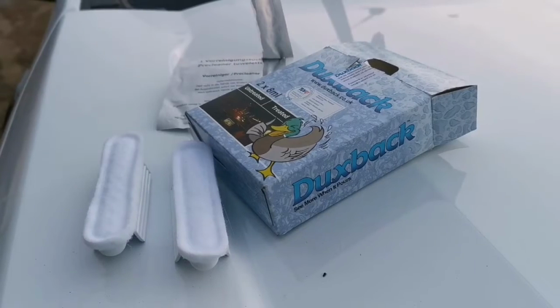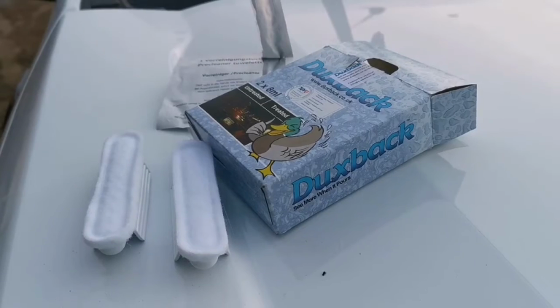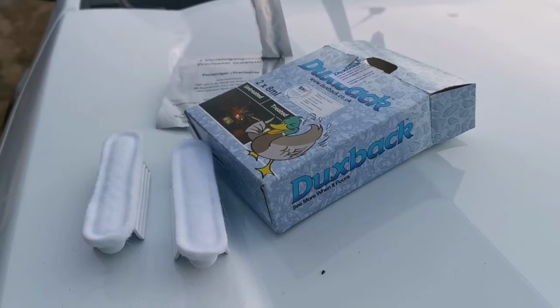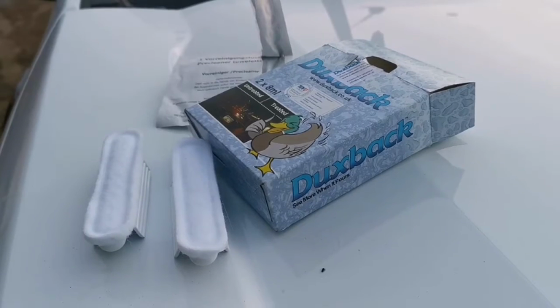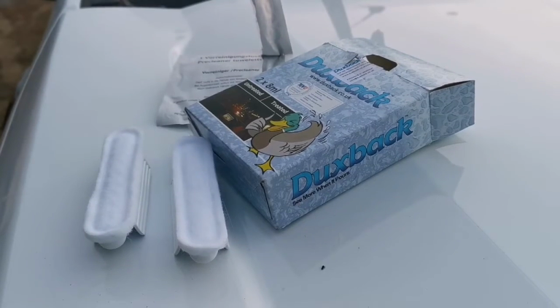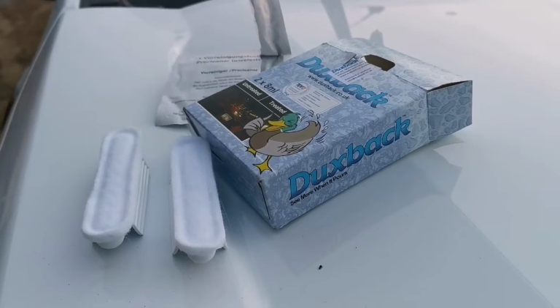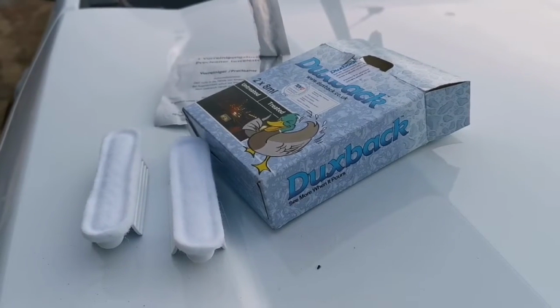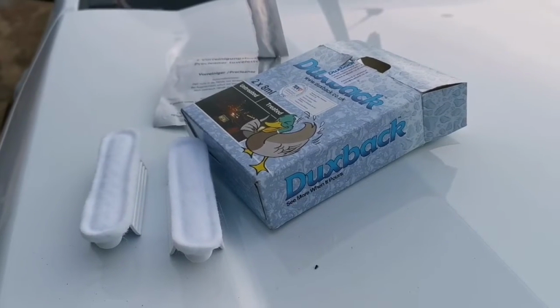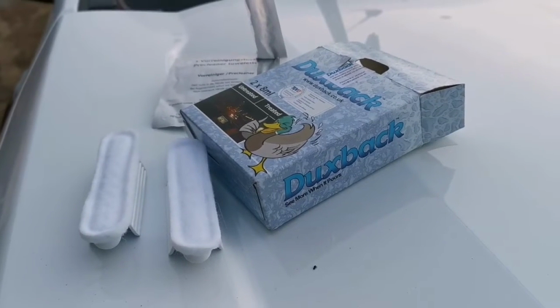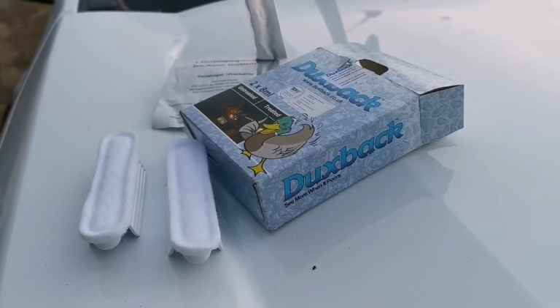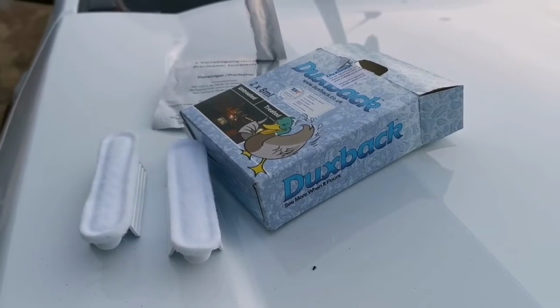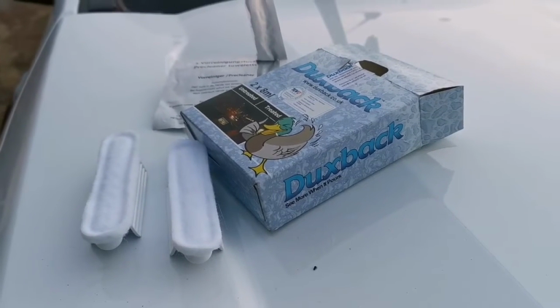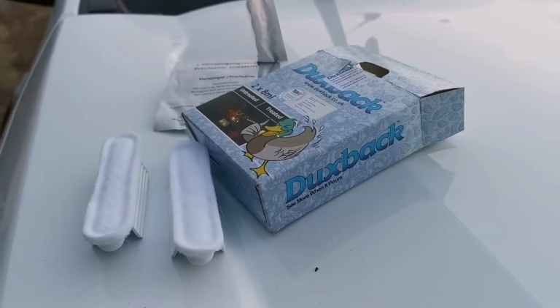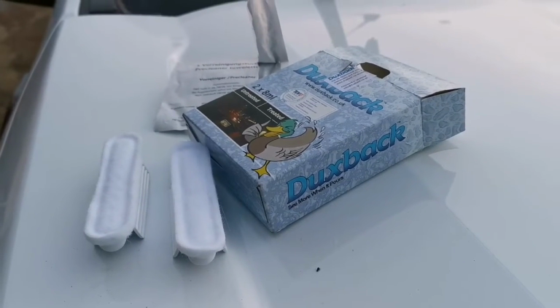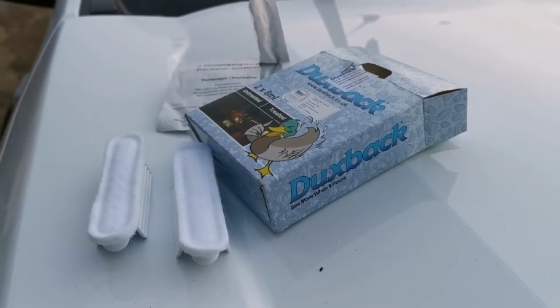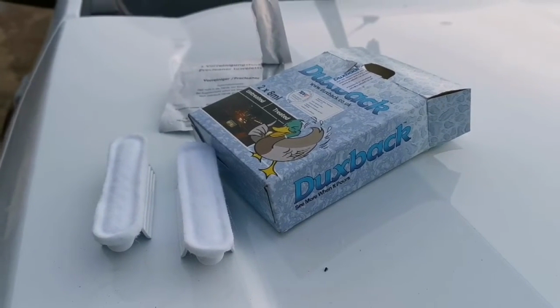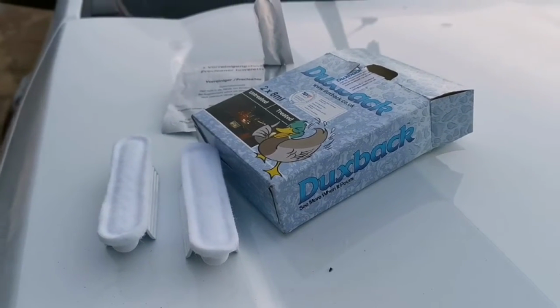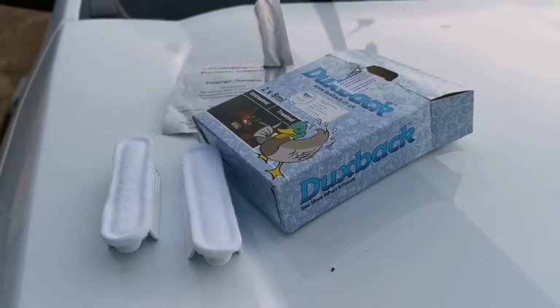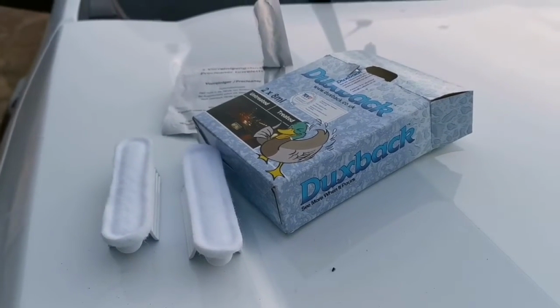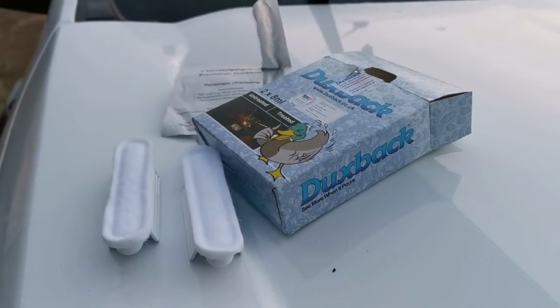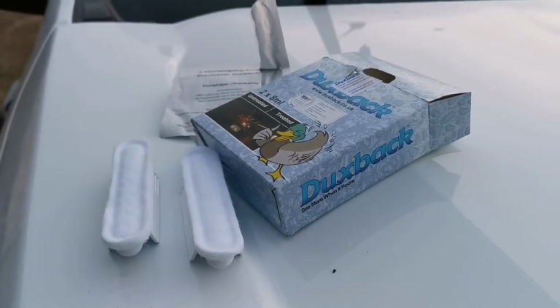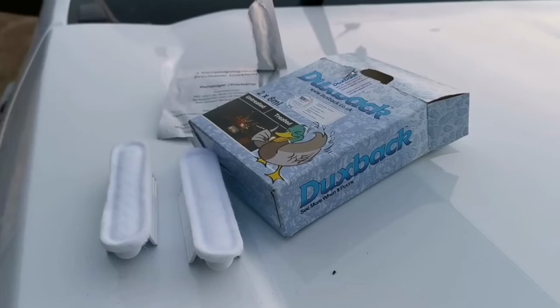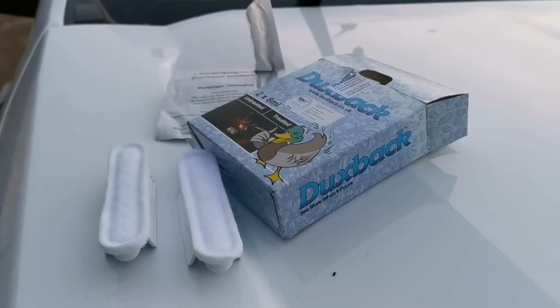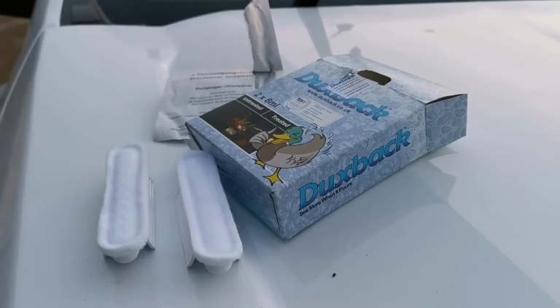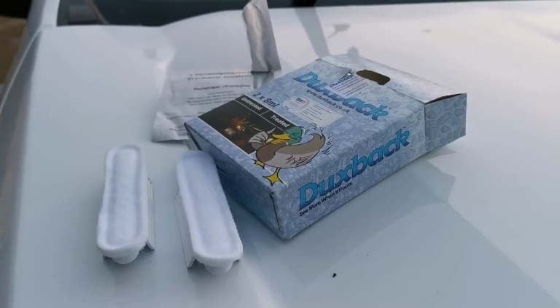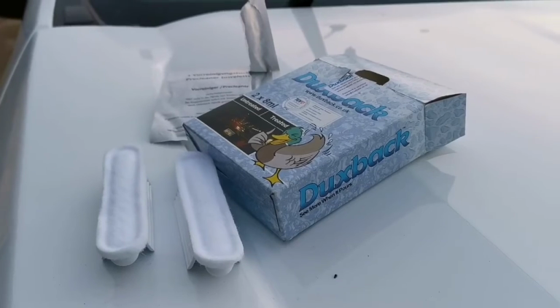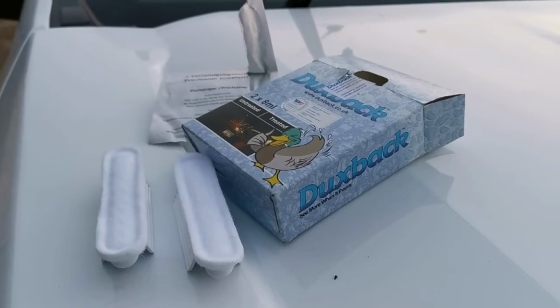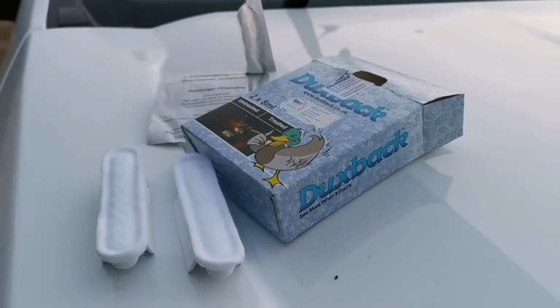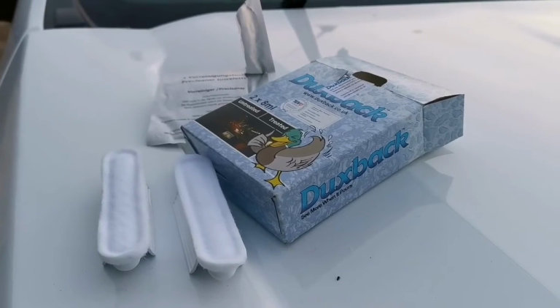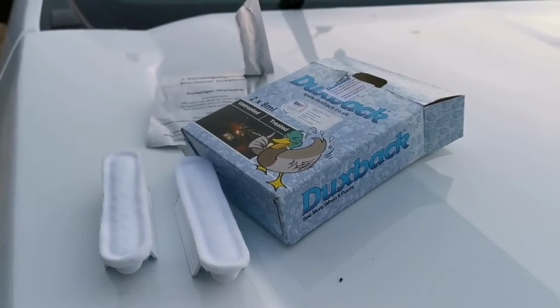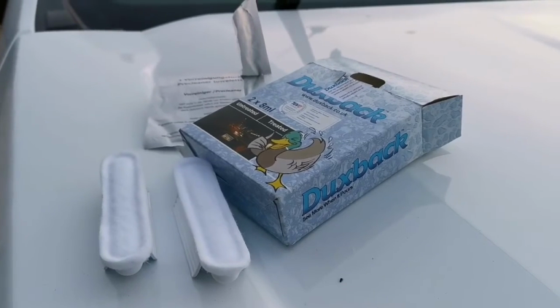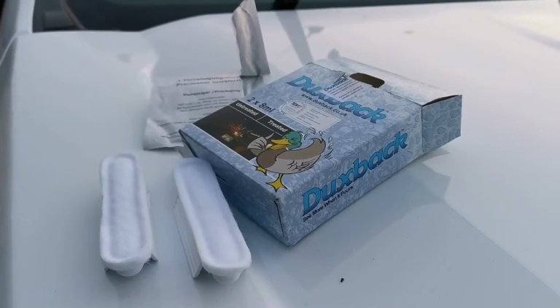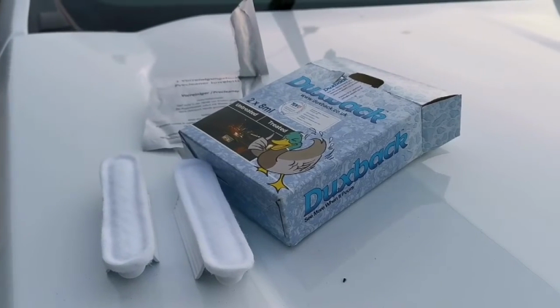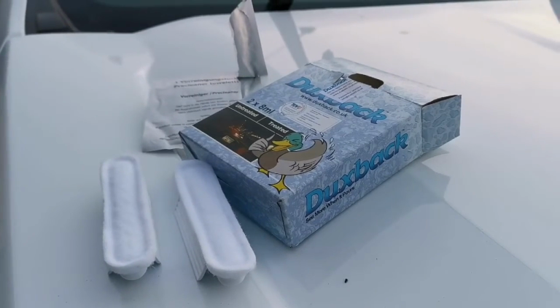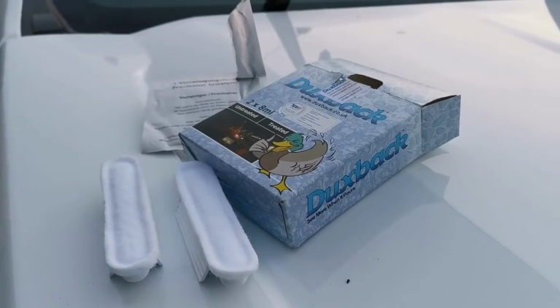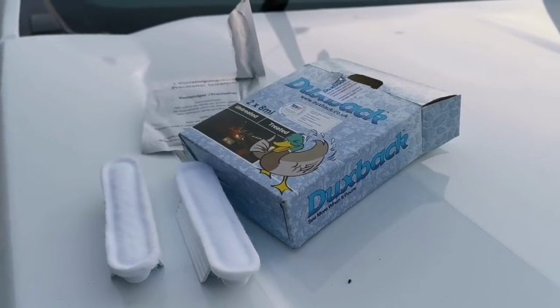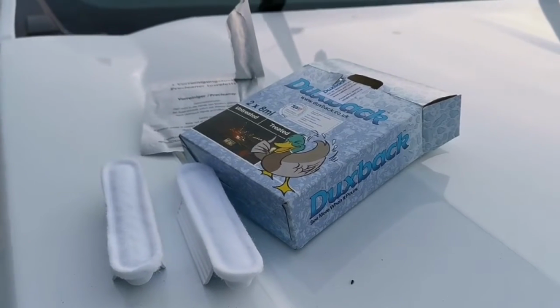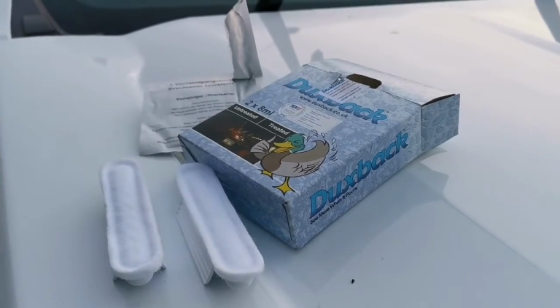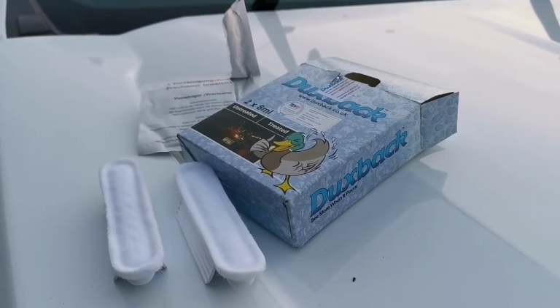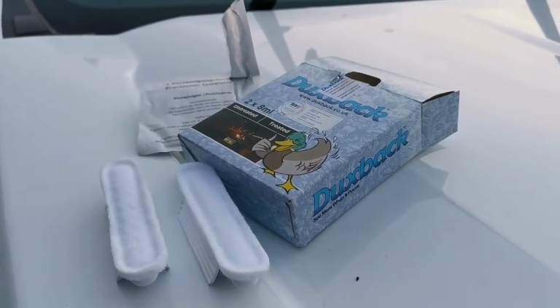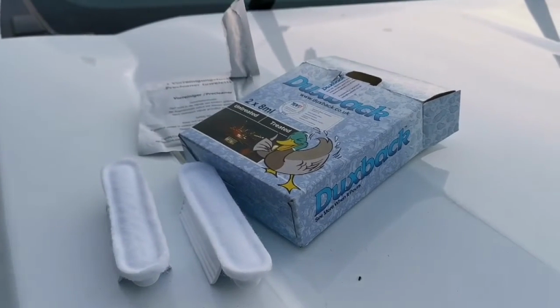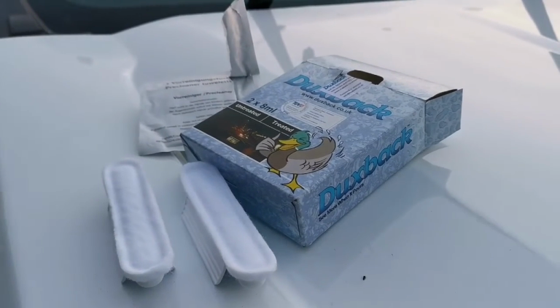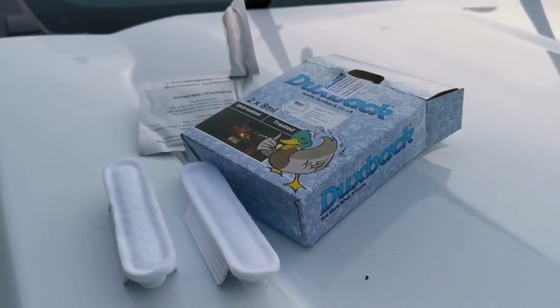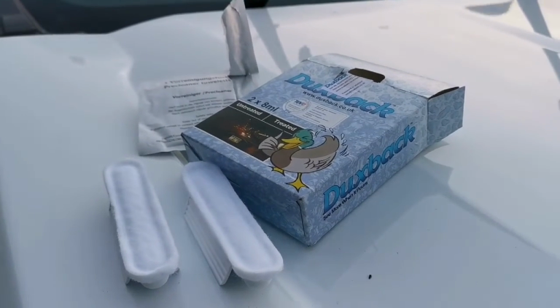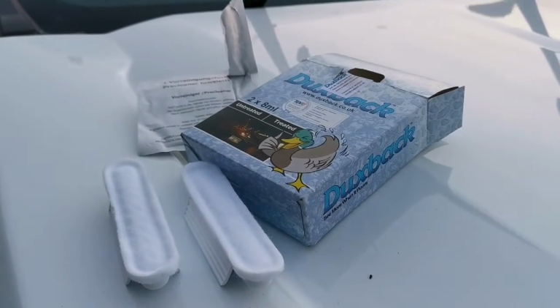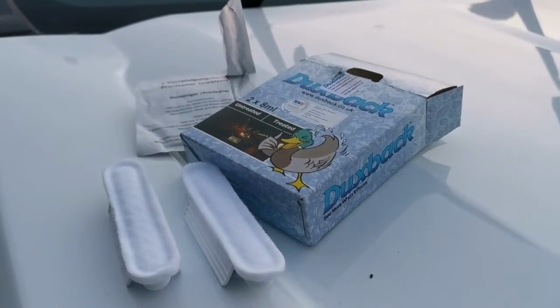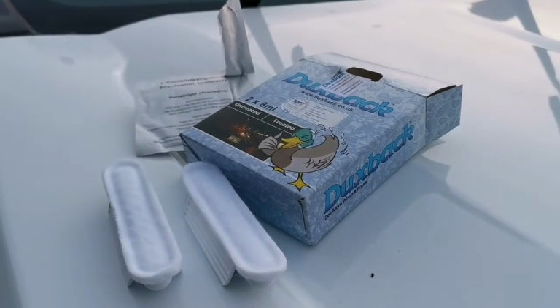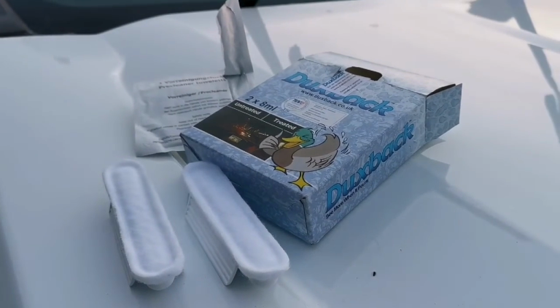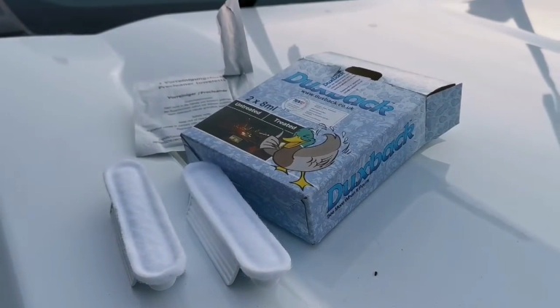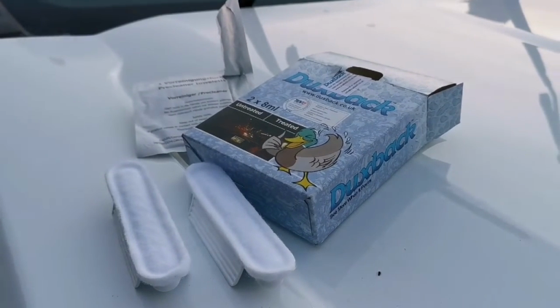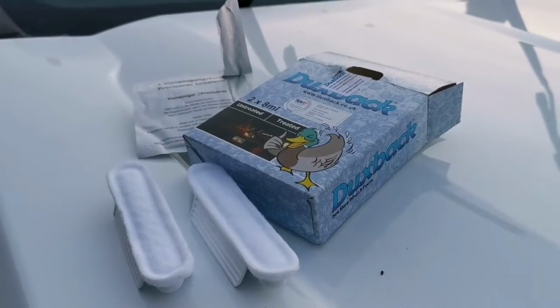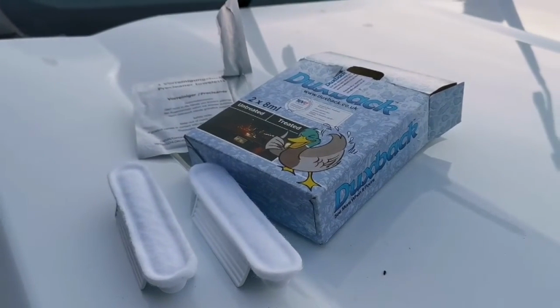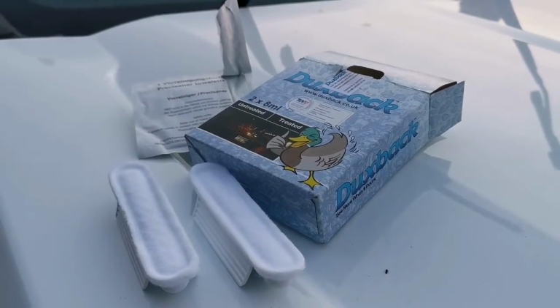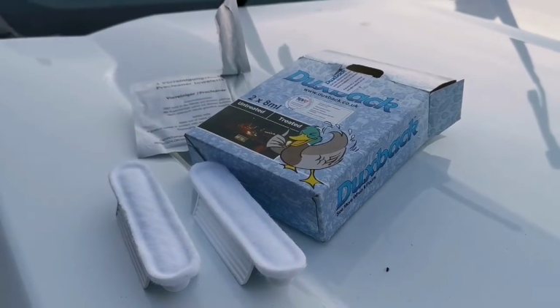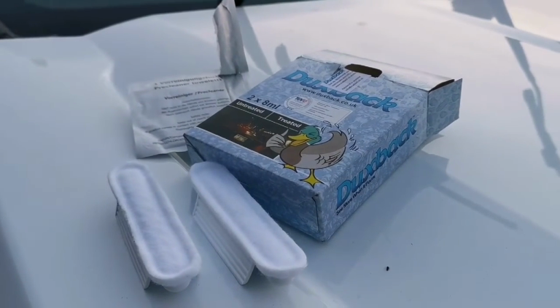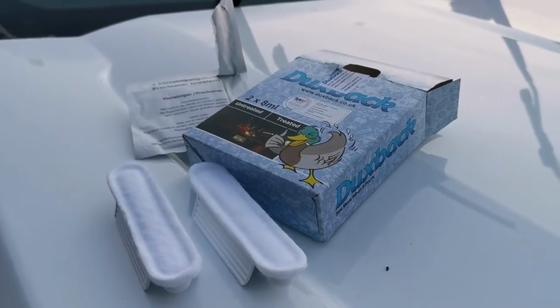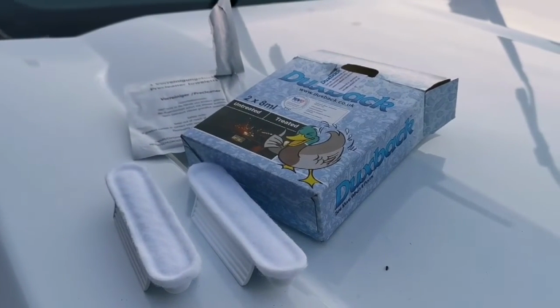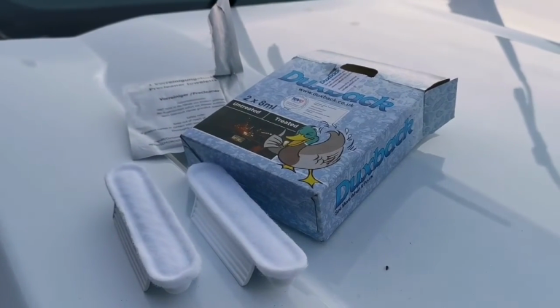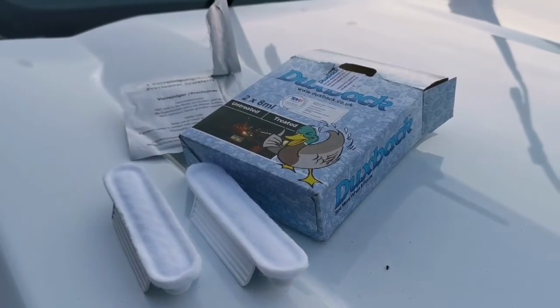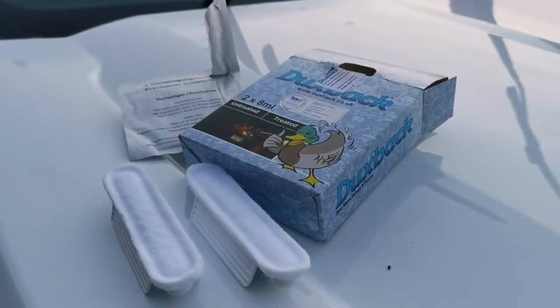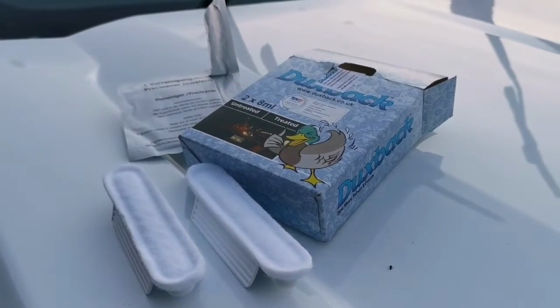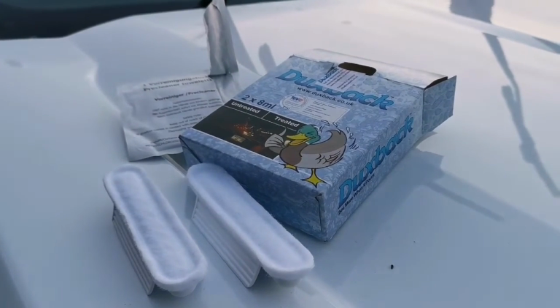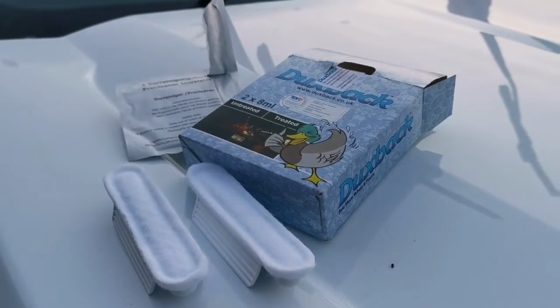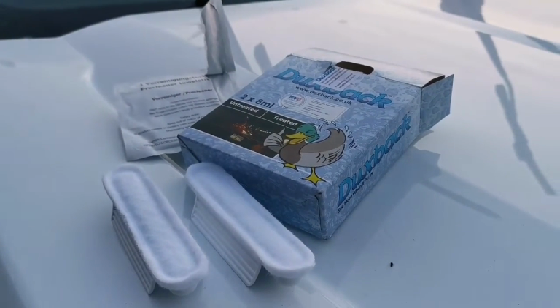Duxback makes for safe driving and is available now at trekkovan.com or on our eBay site, Tiger Parts. Thank you for watching.